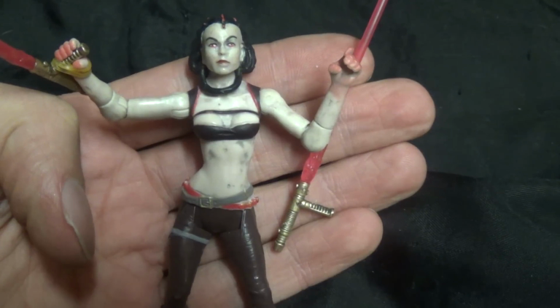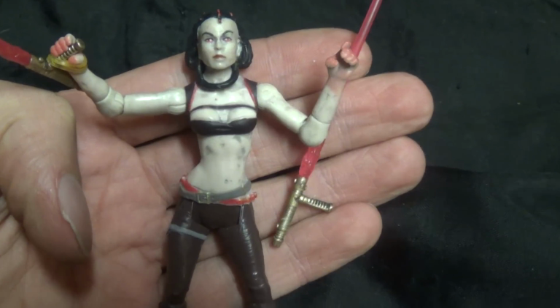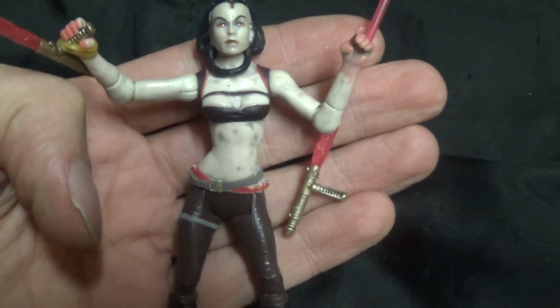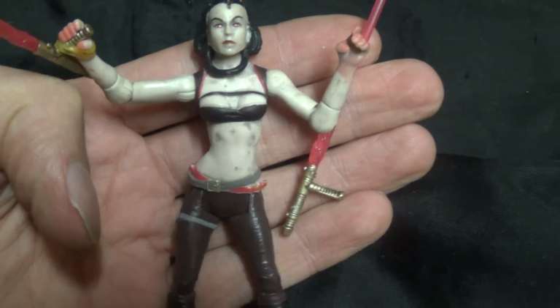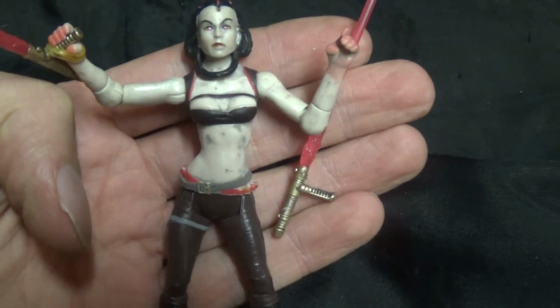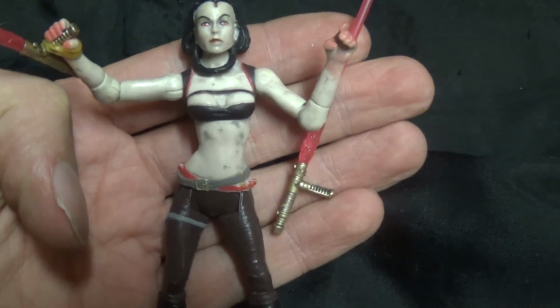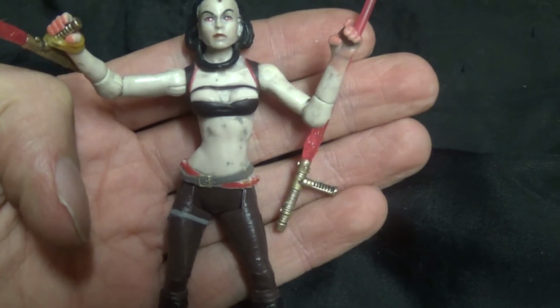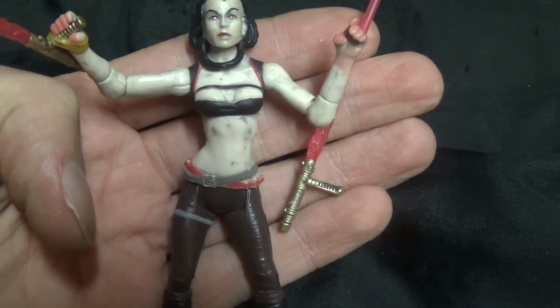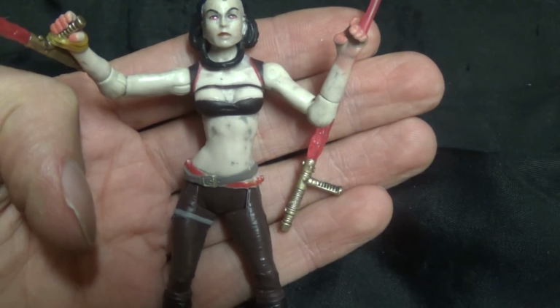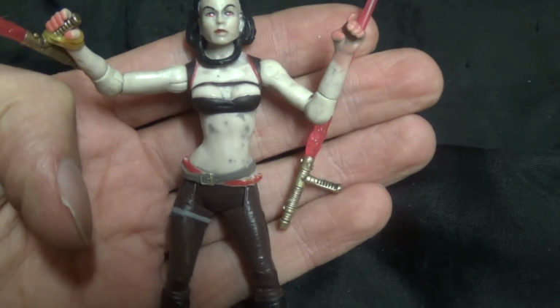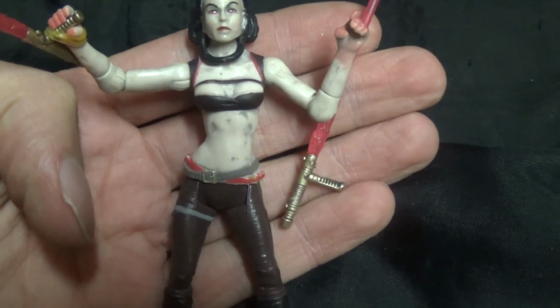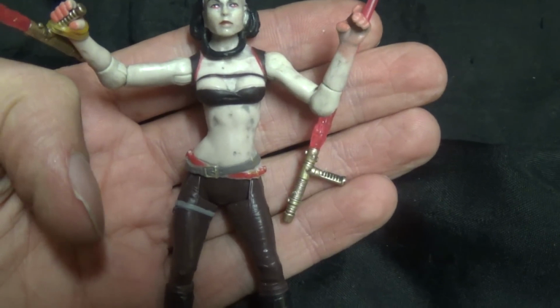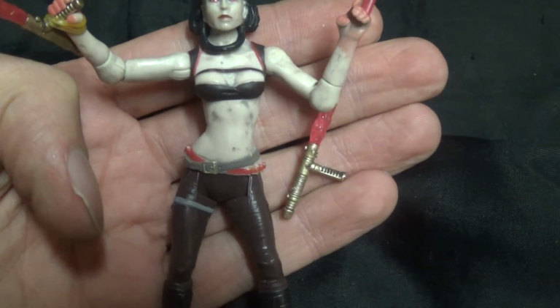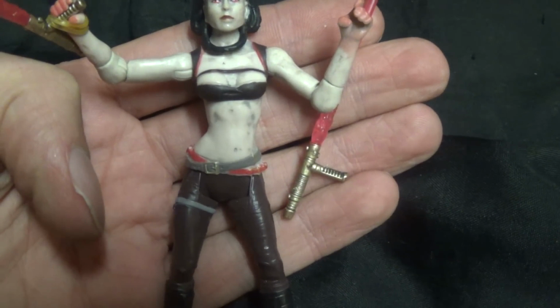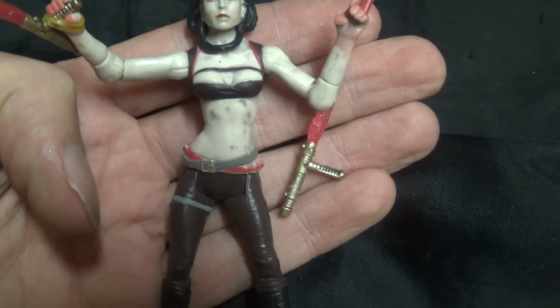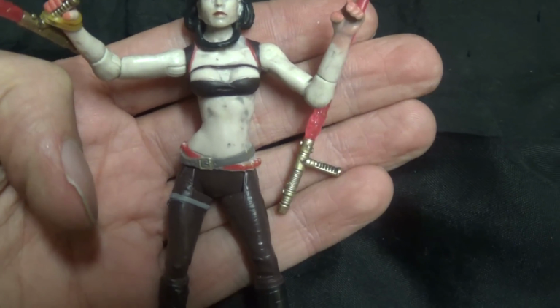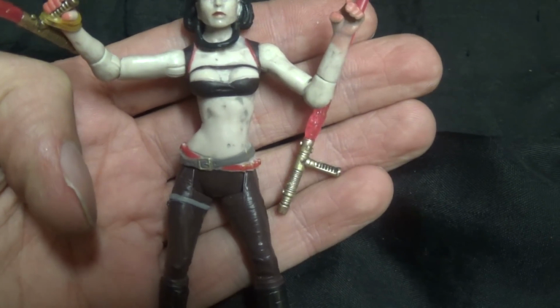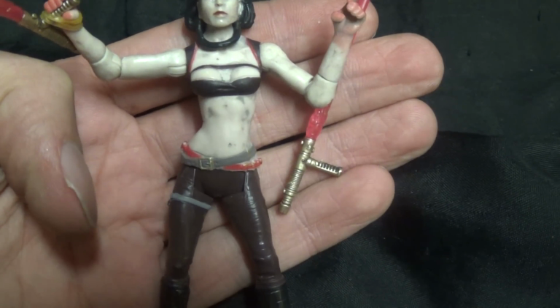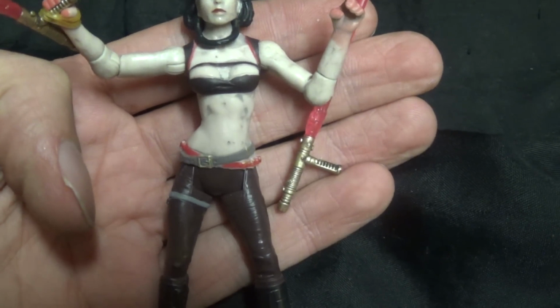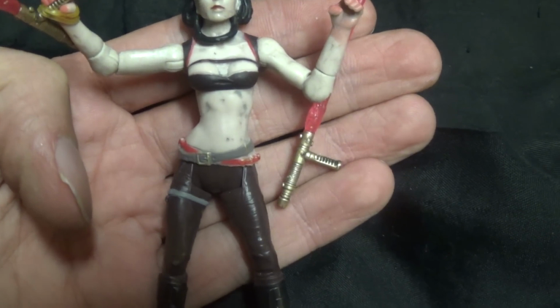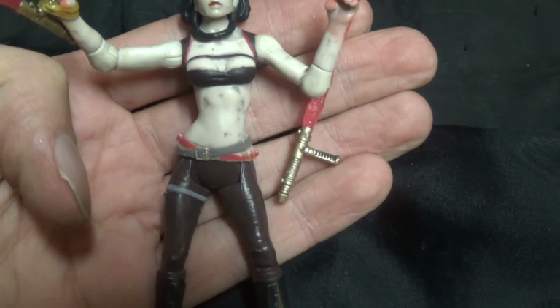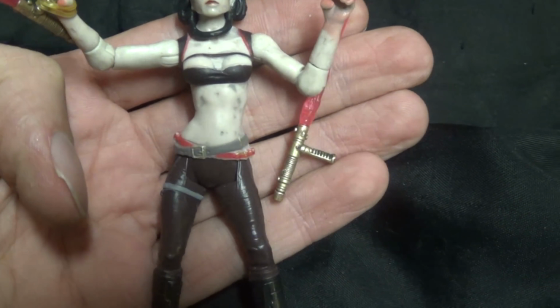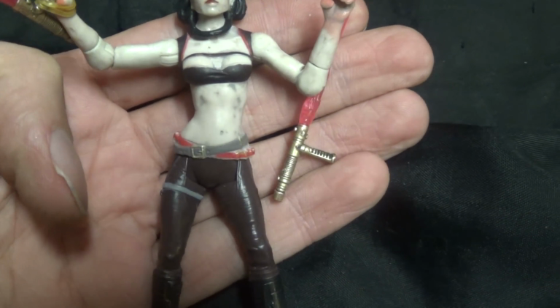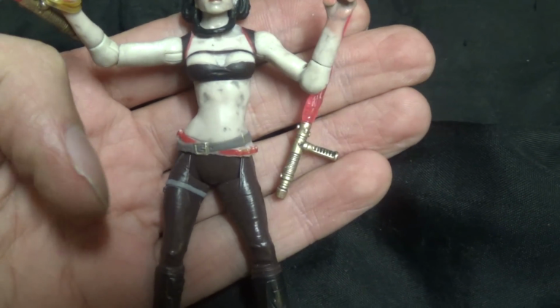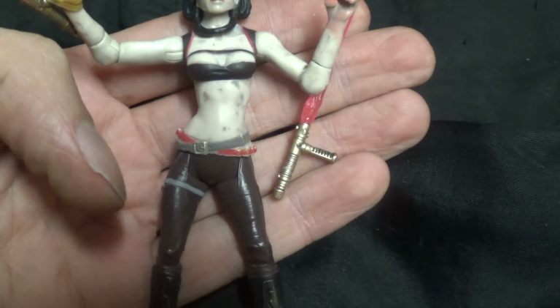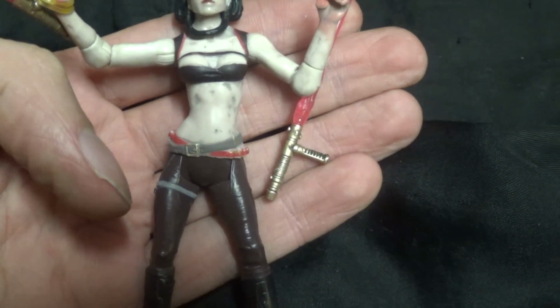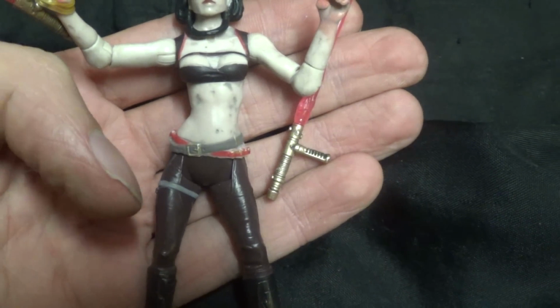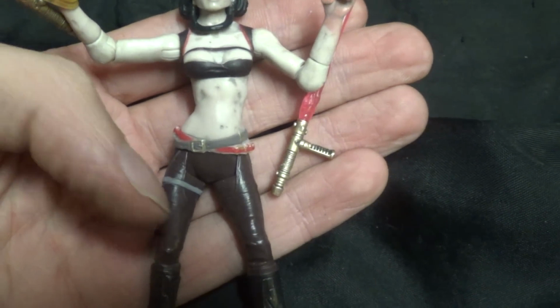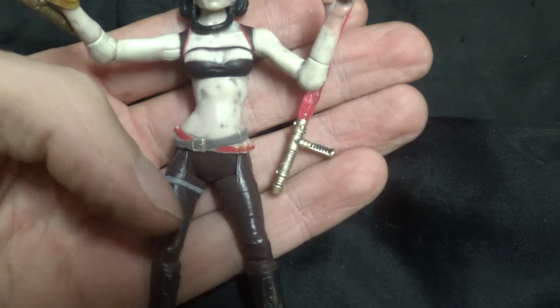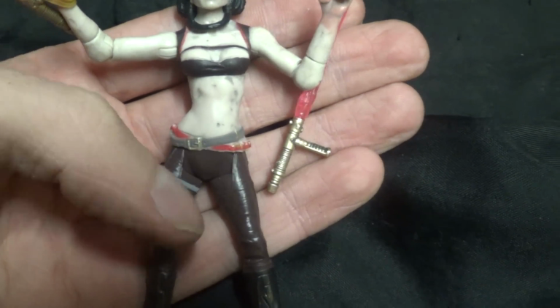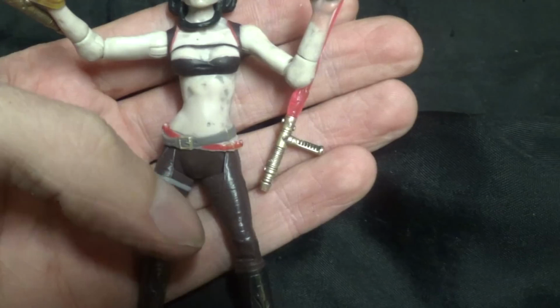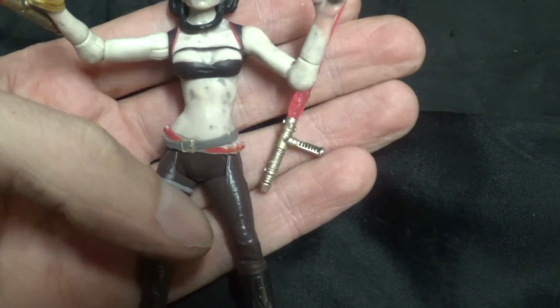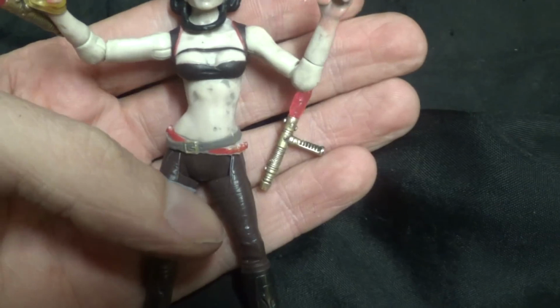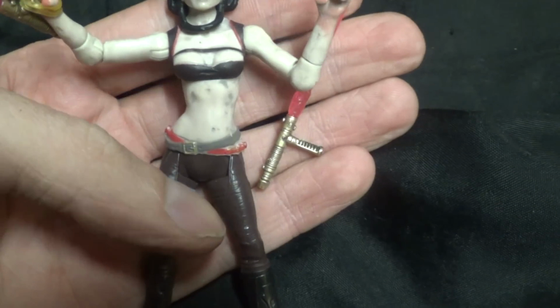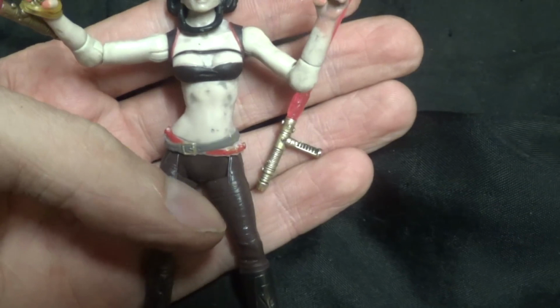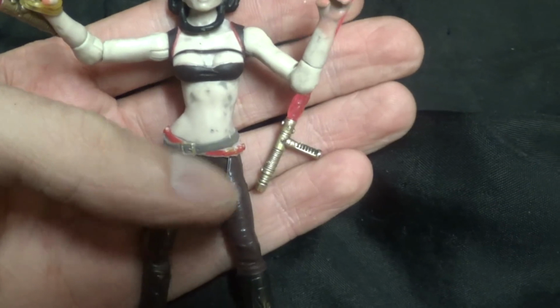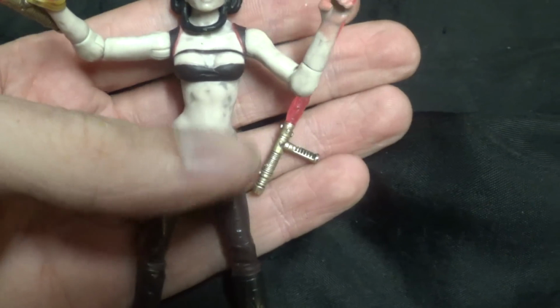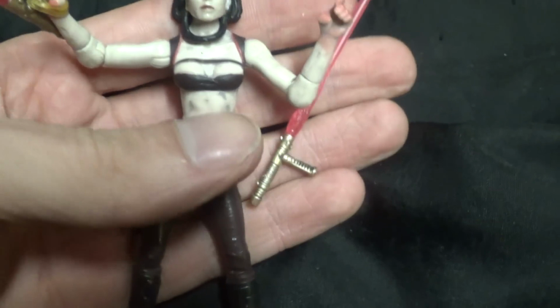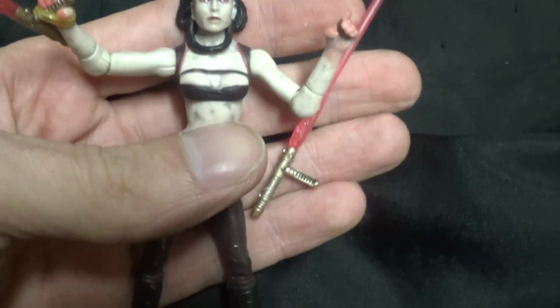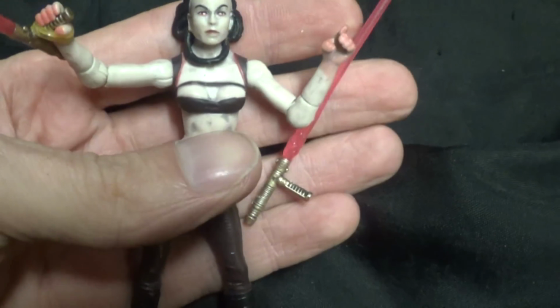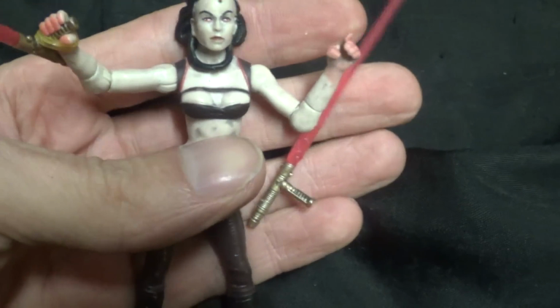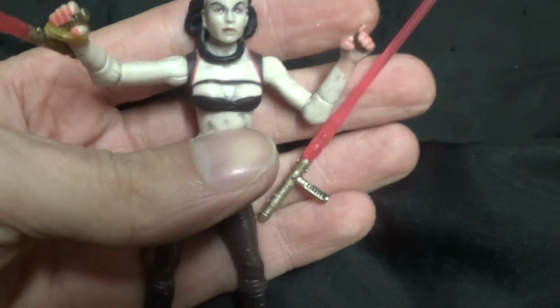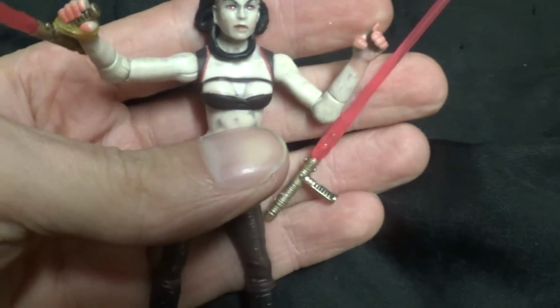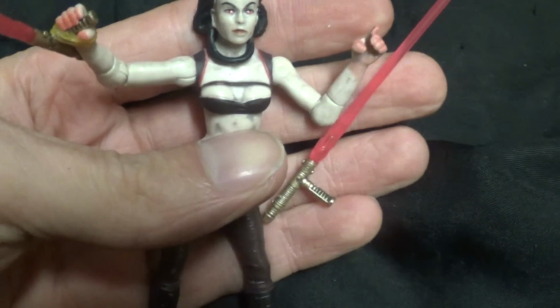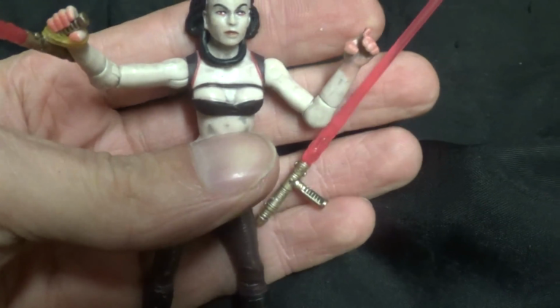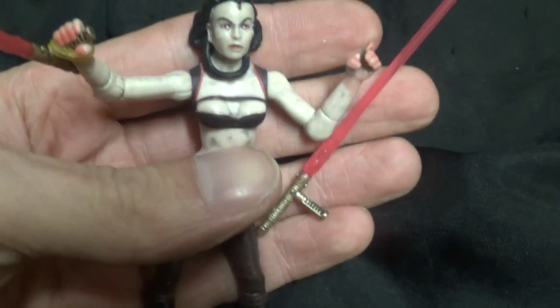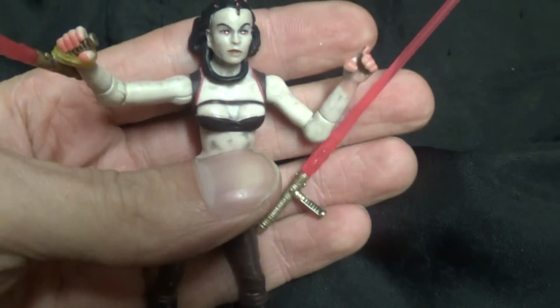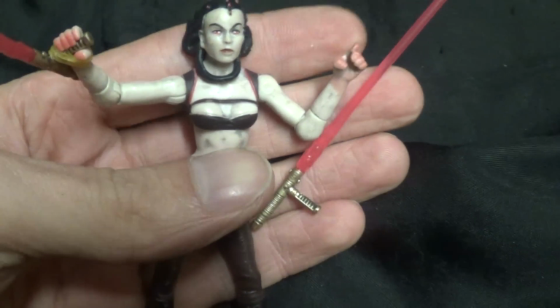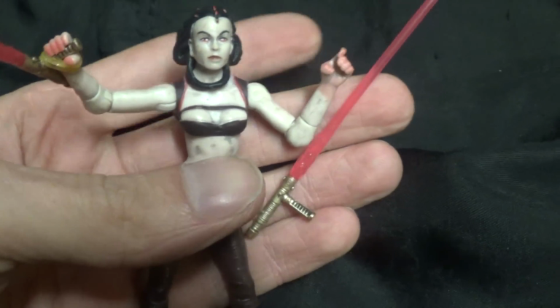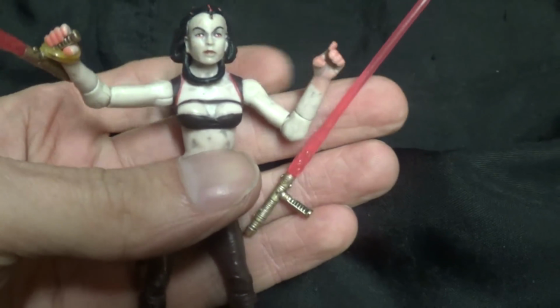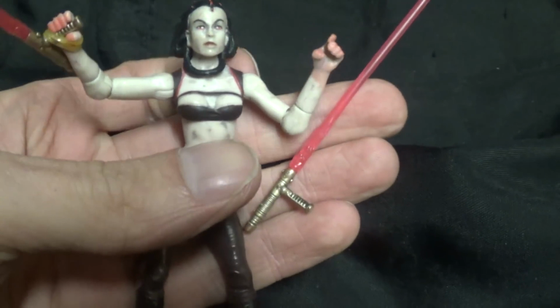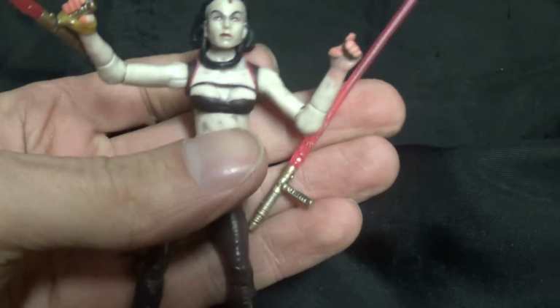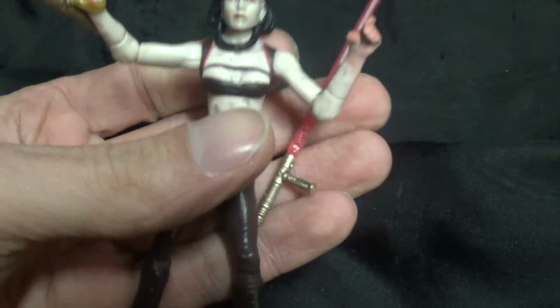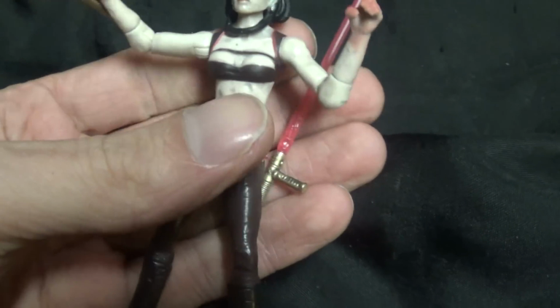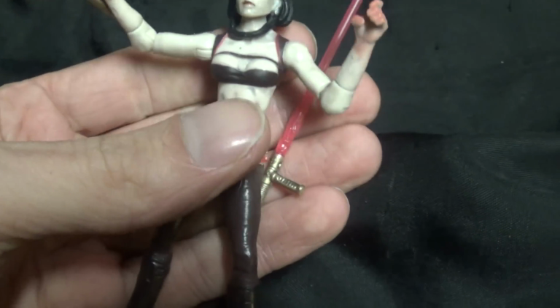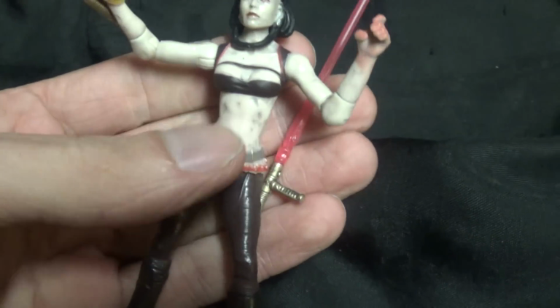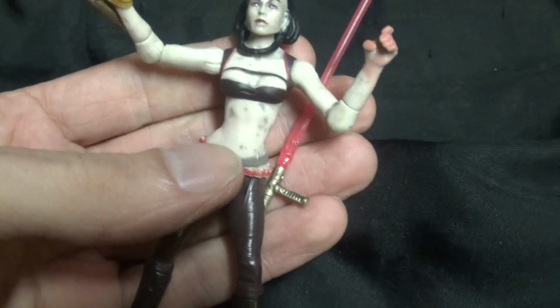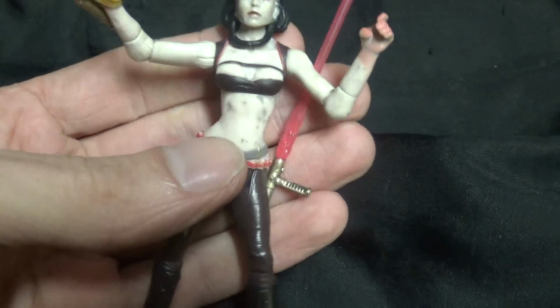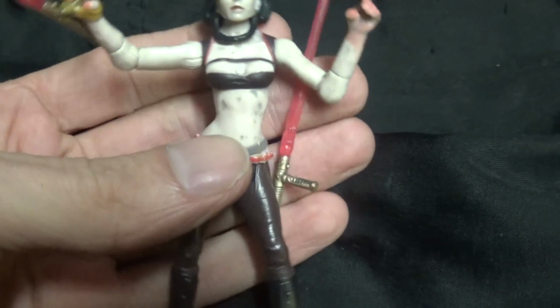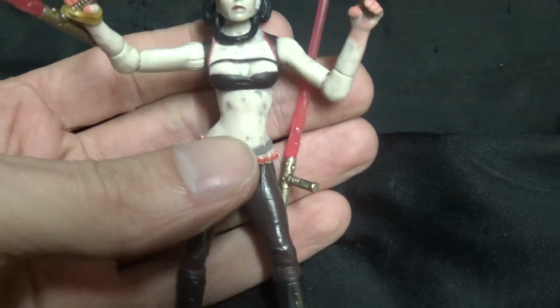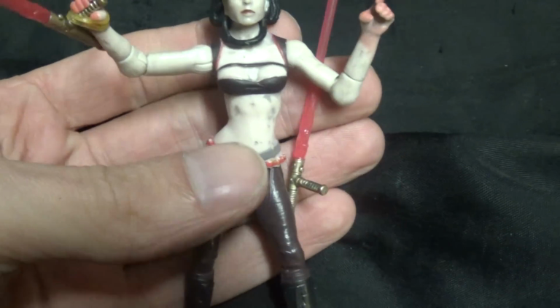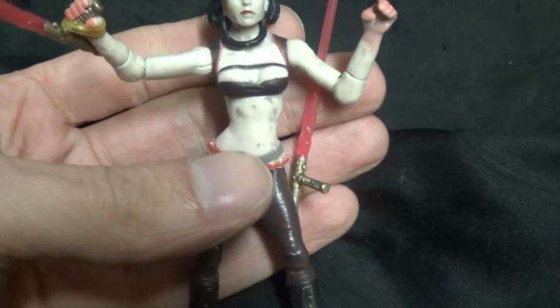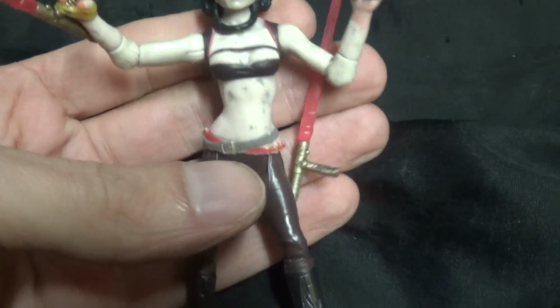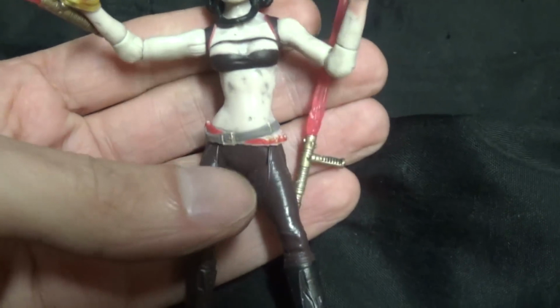Hey YouTube, Volcanic here and I'm back with a video response for MG Villain. This is my Maris Brood.